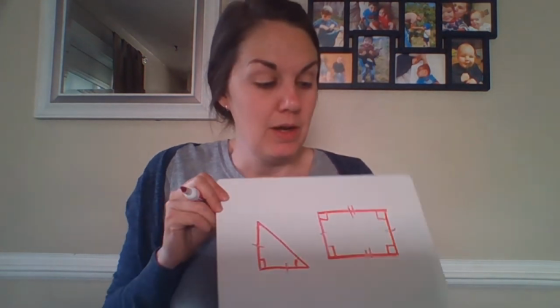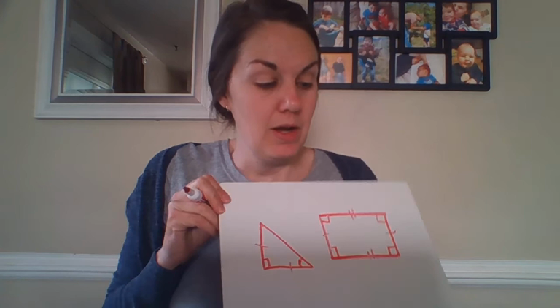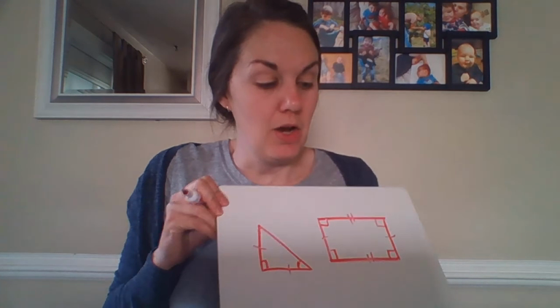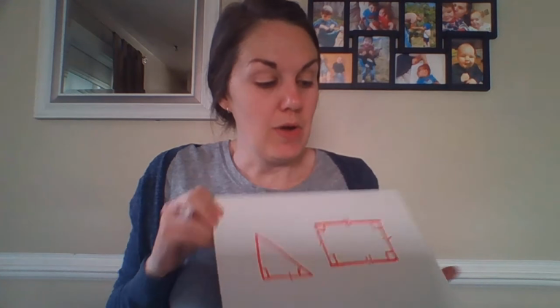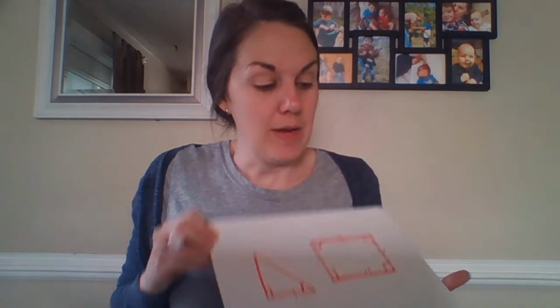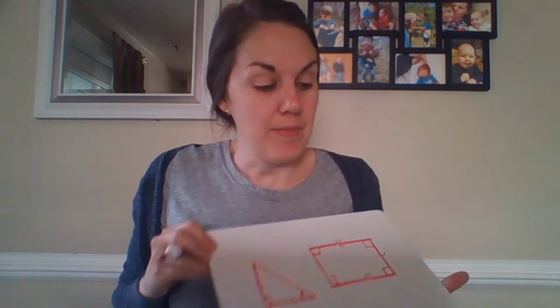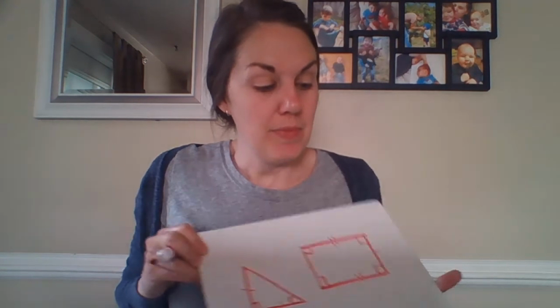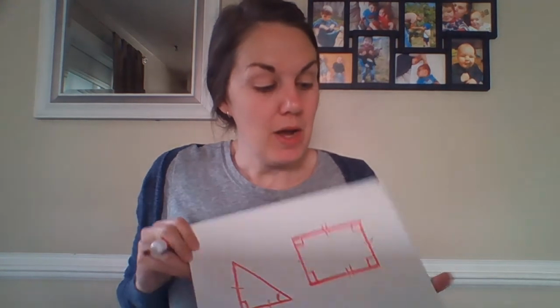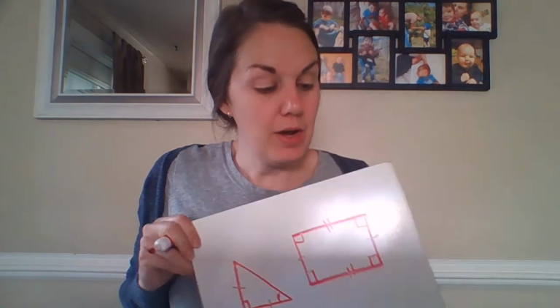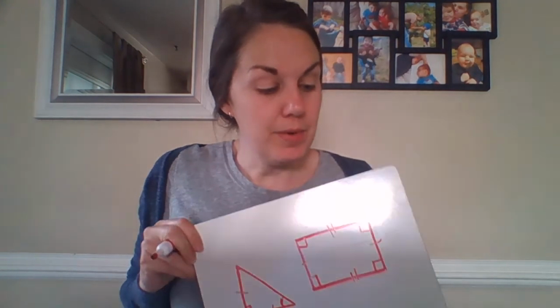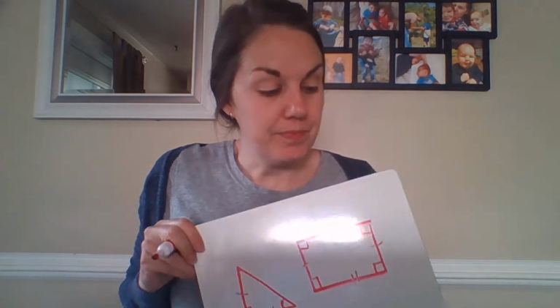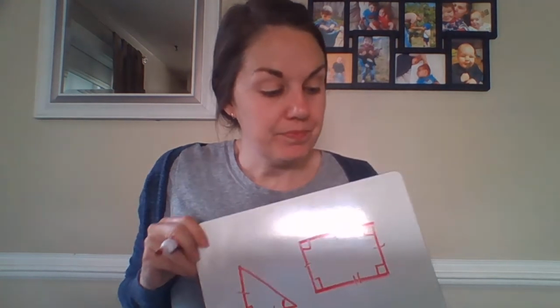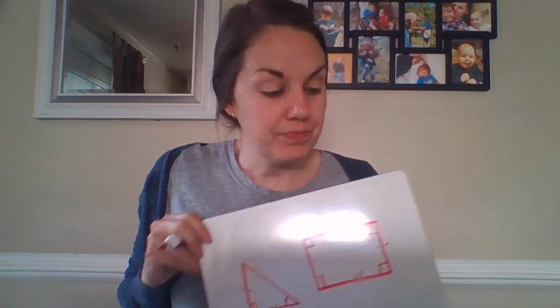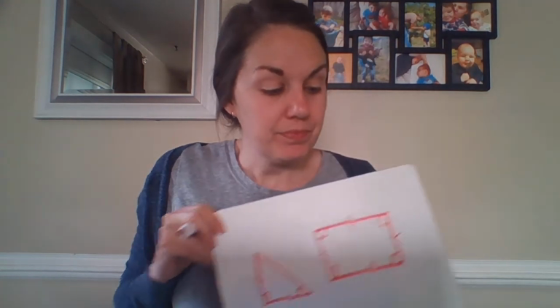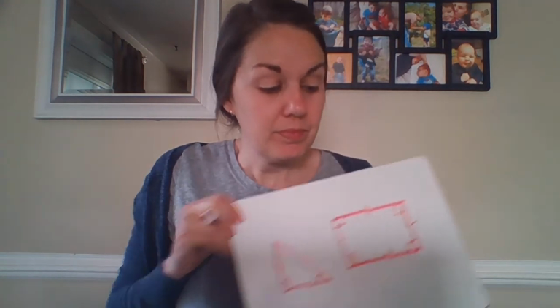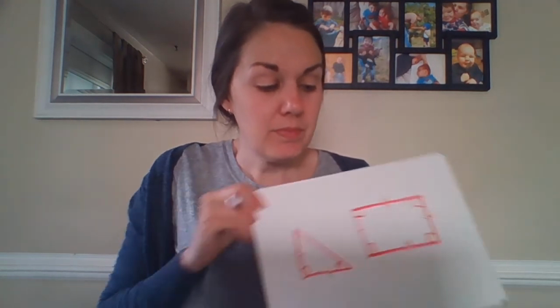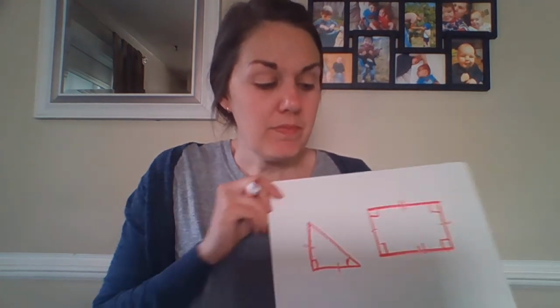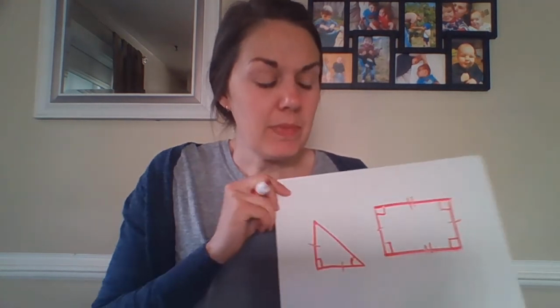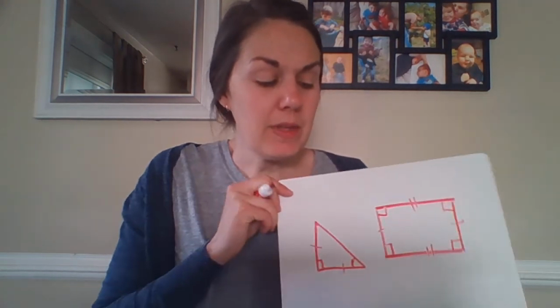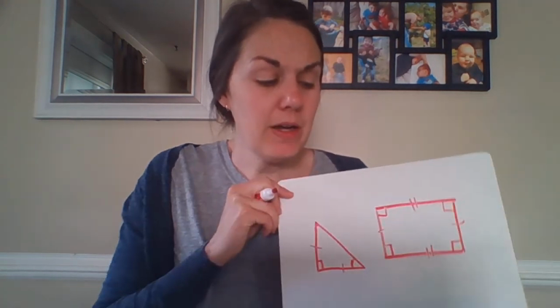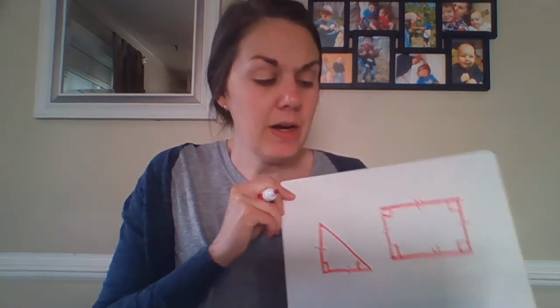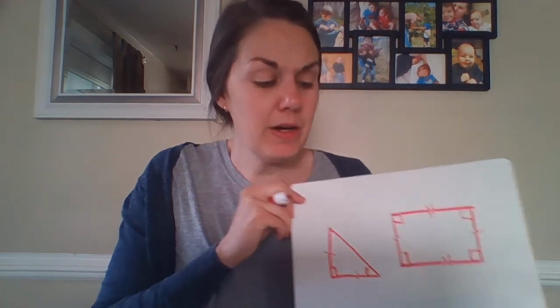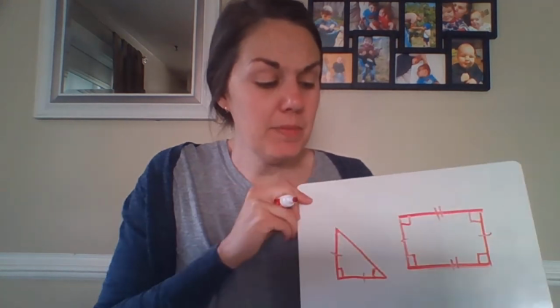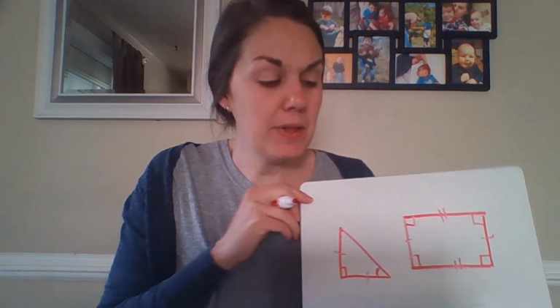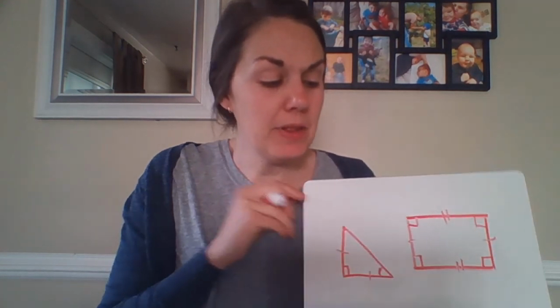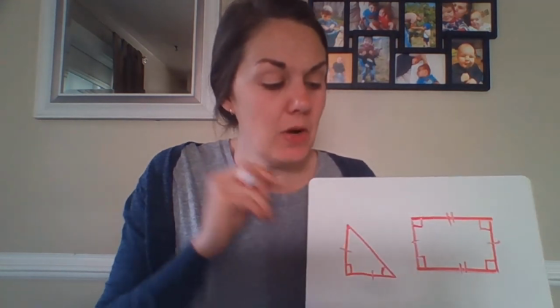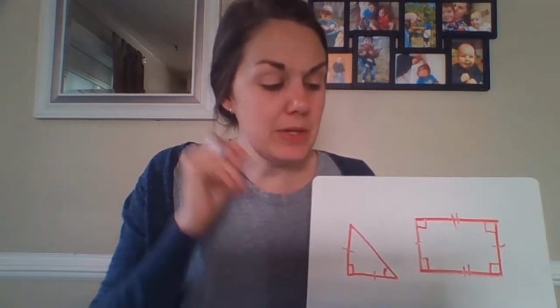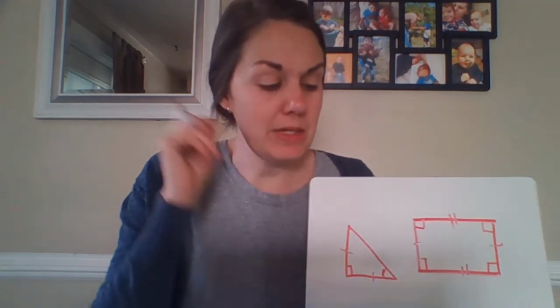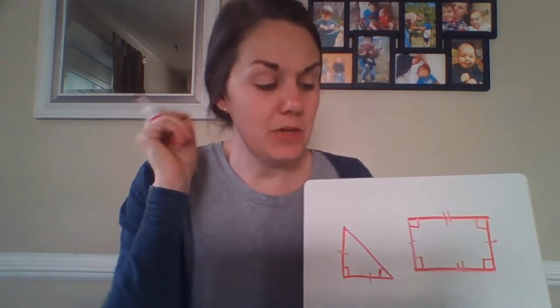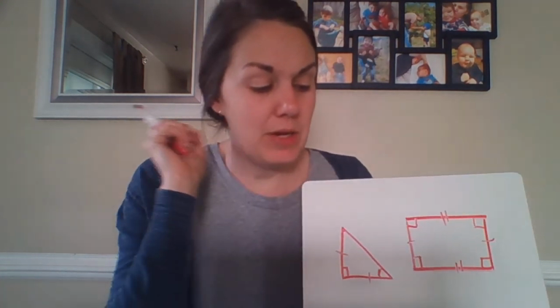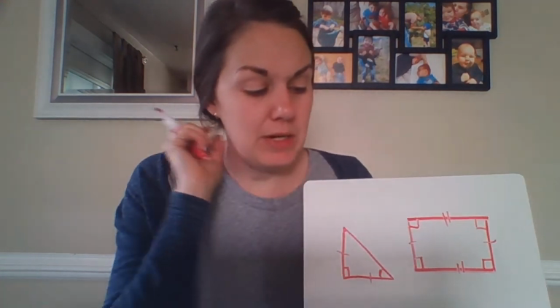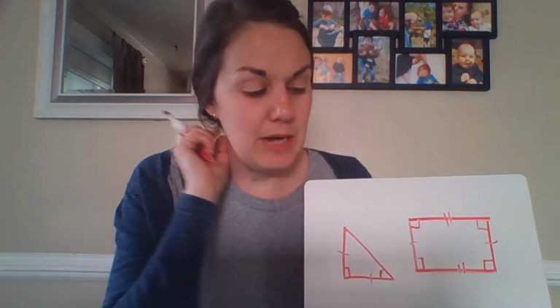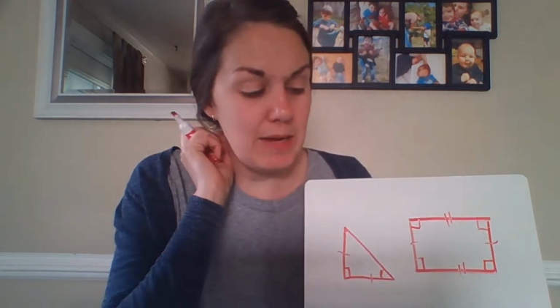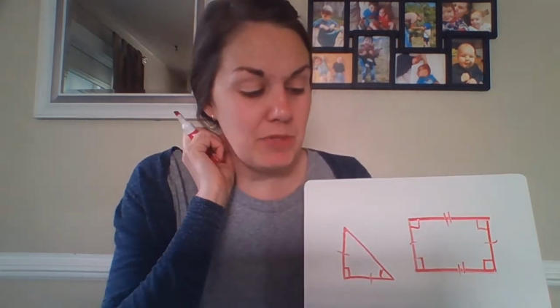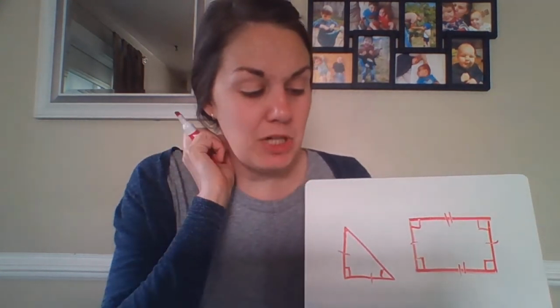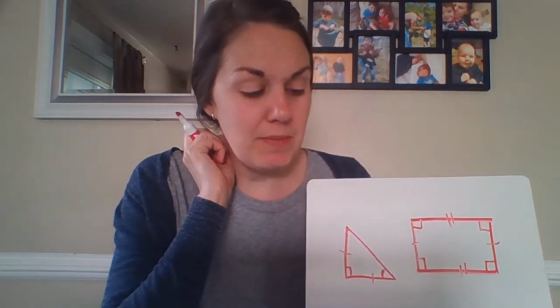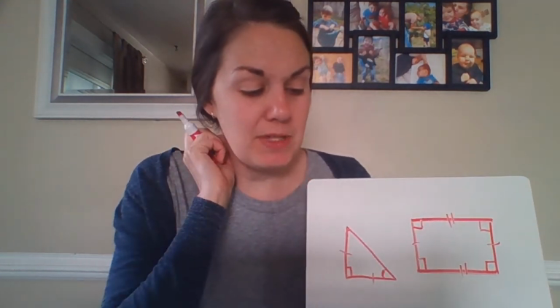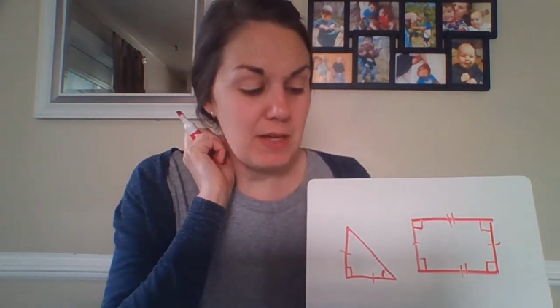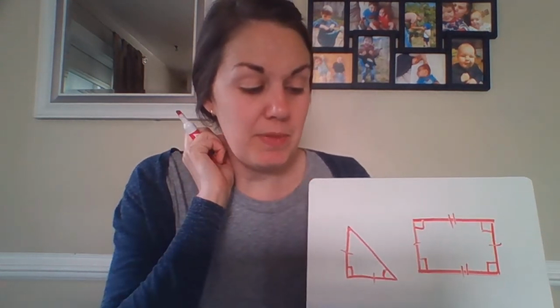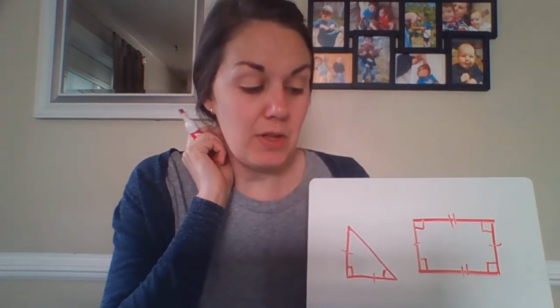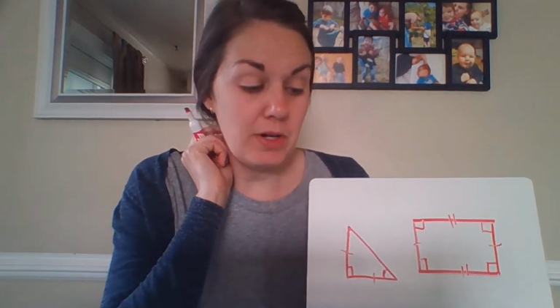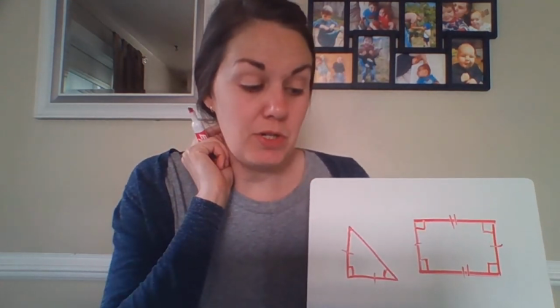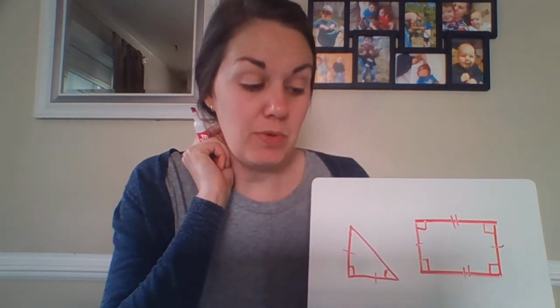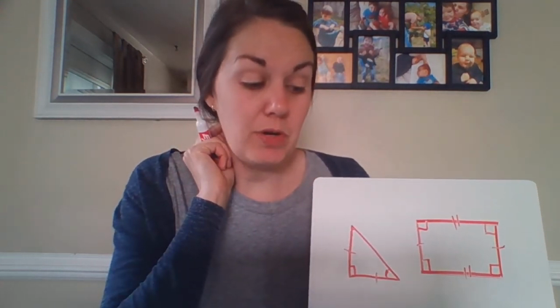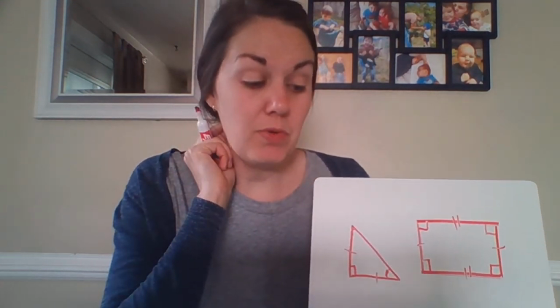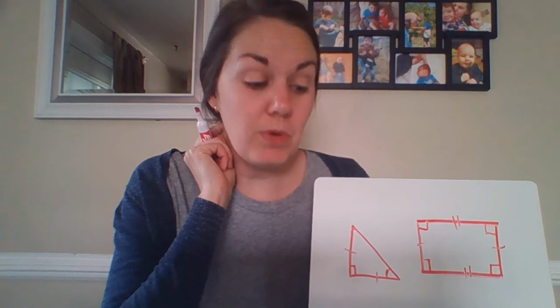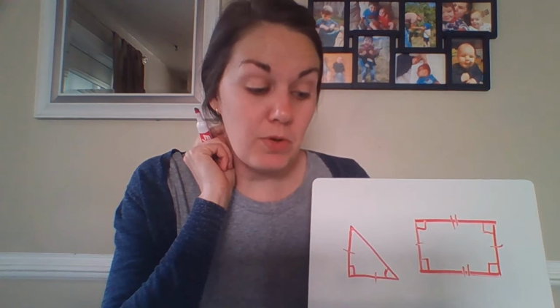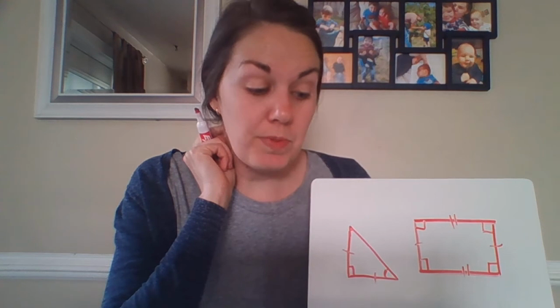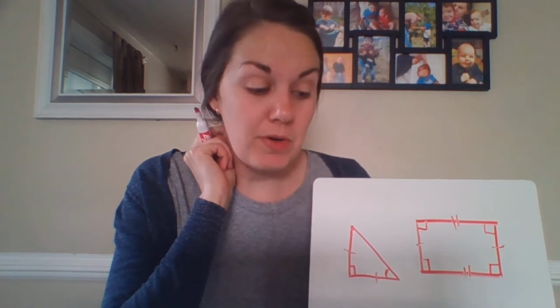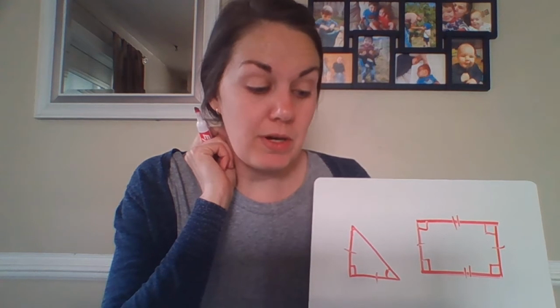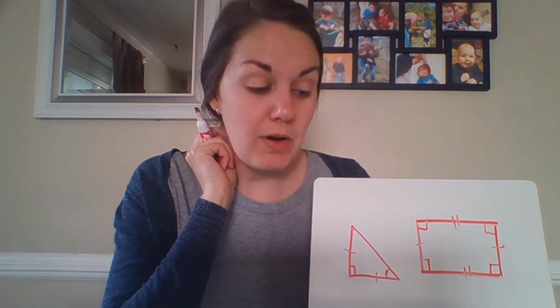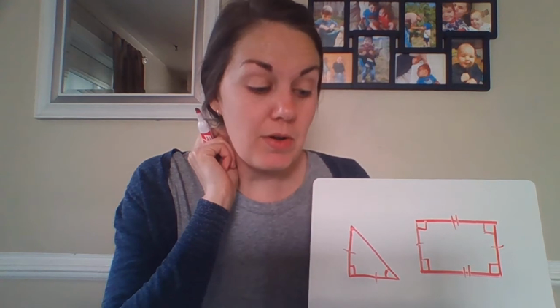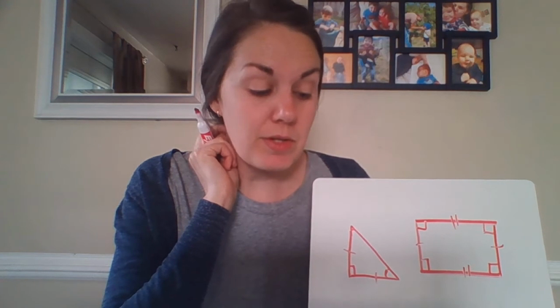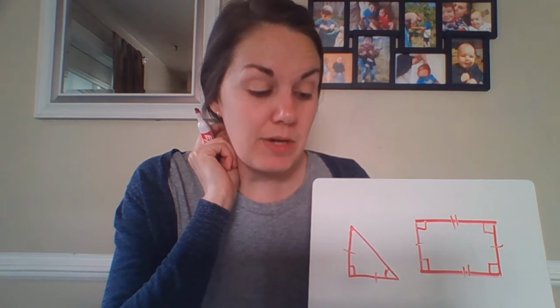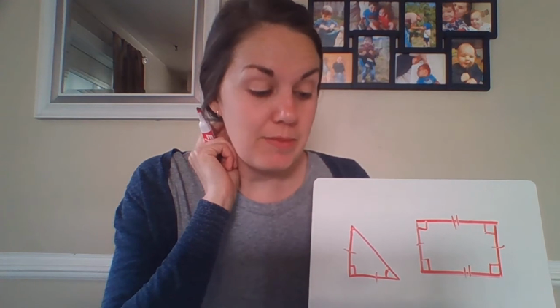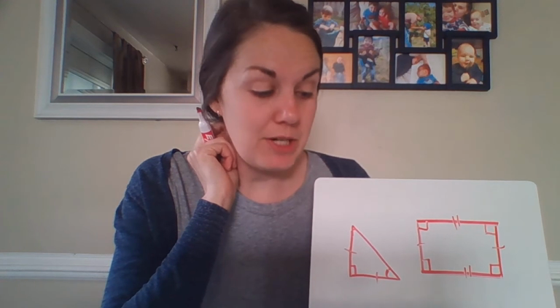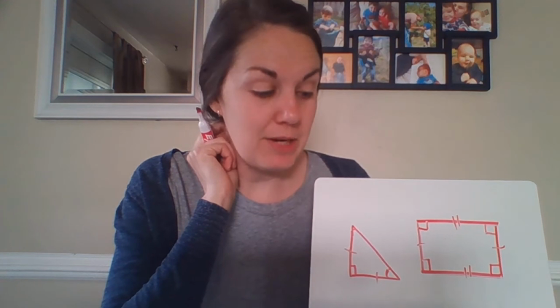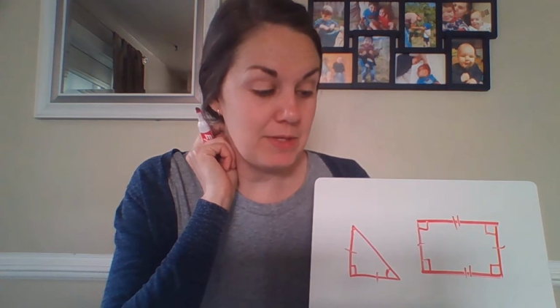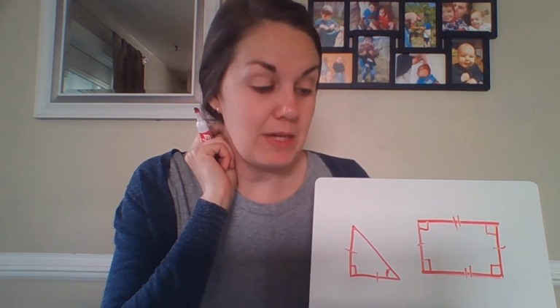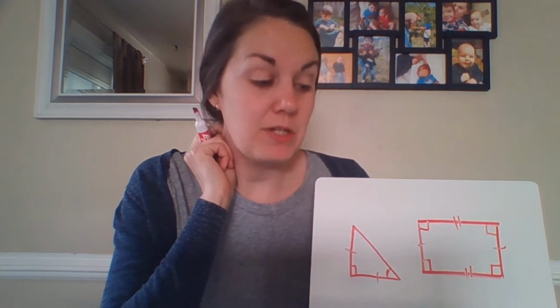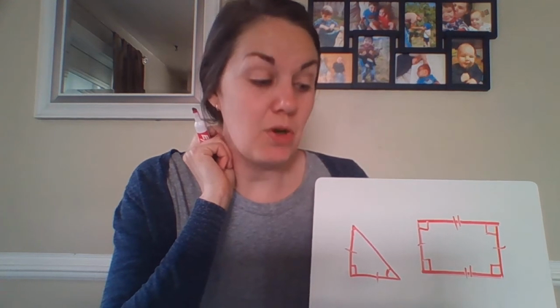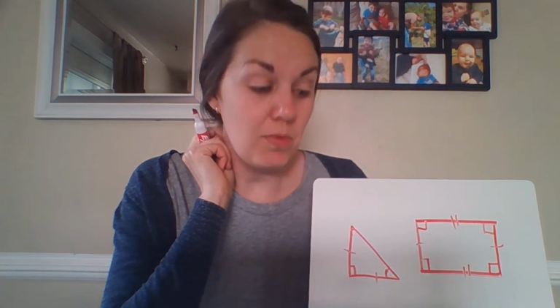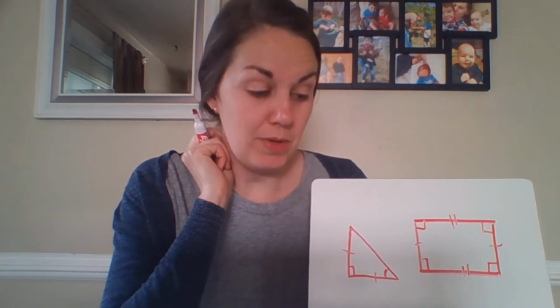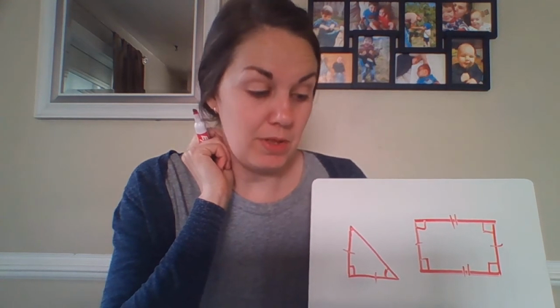Number five says: which of the shapes shown has opposite sides that are the same length? That would clearly be the rectangle, because there aren't really opposite sides on our triangle.